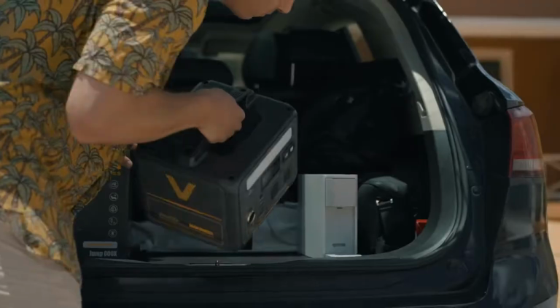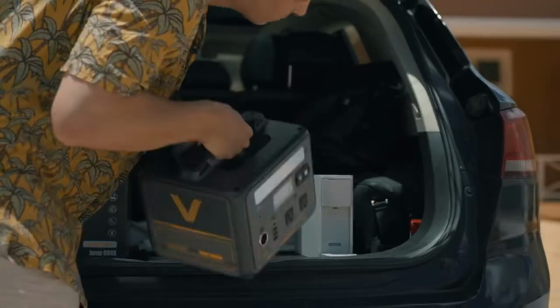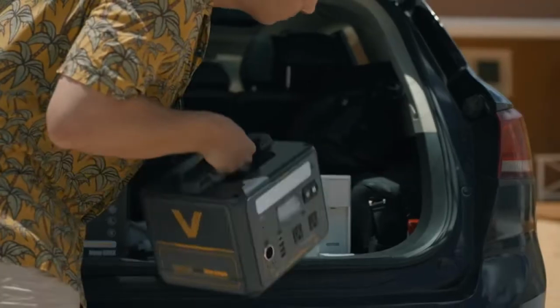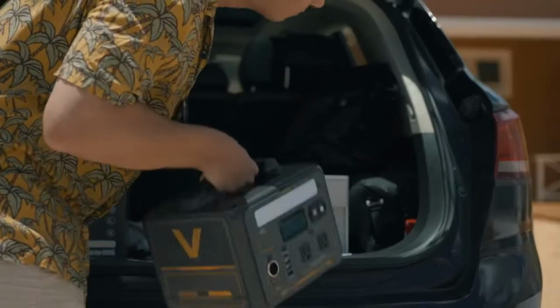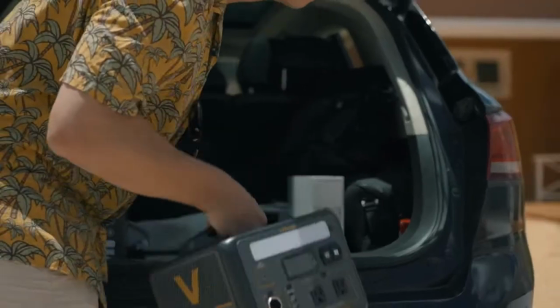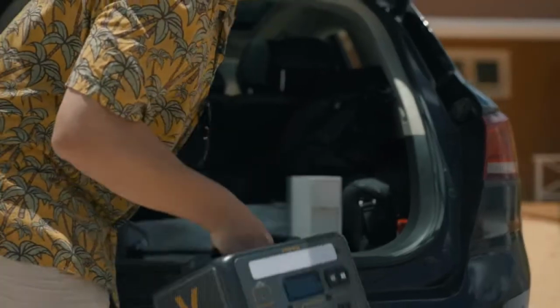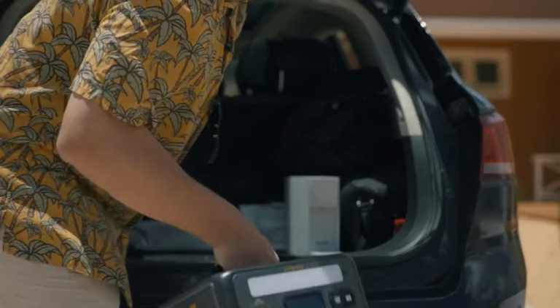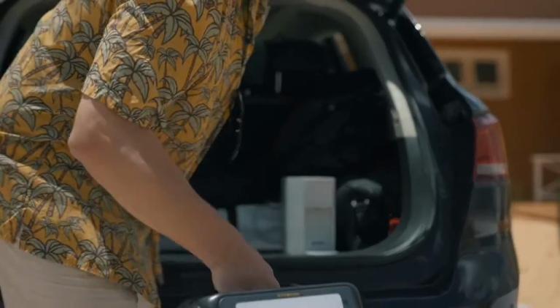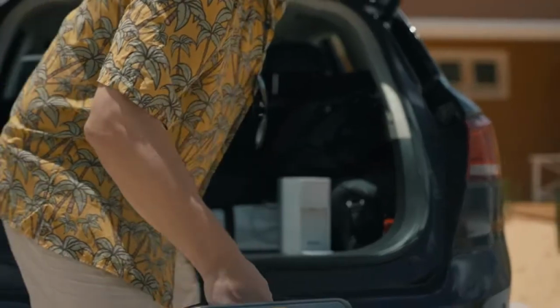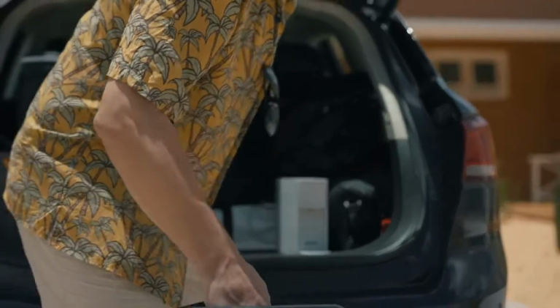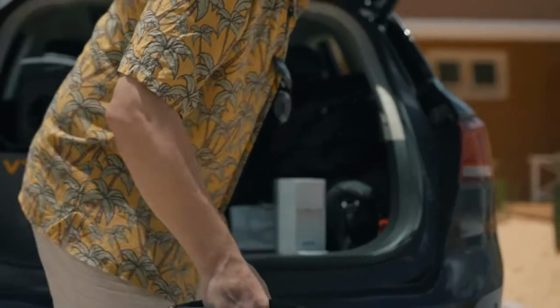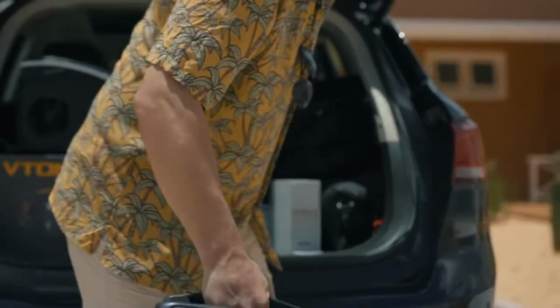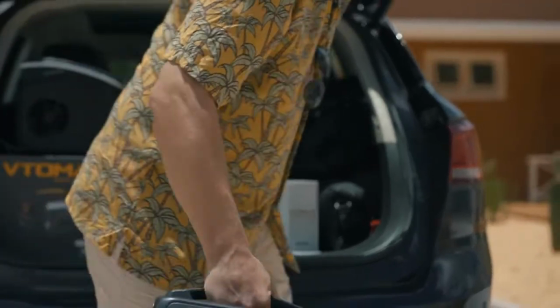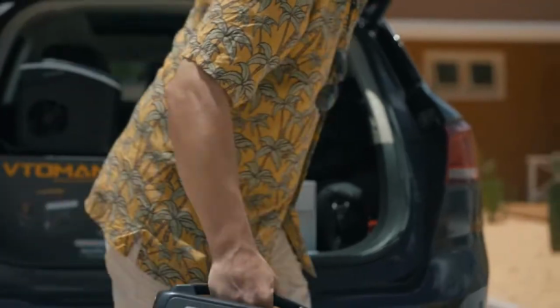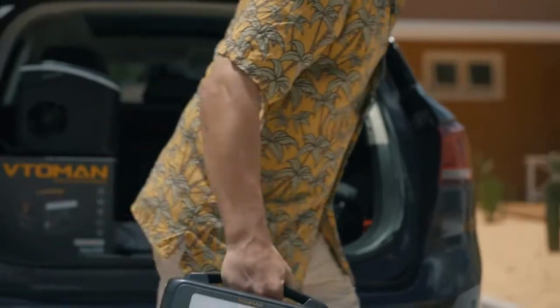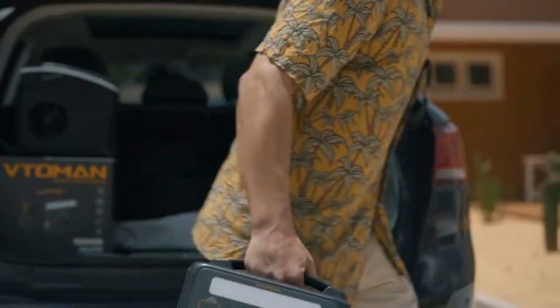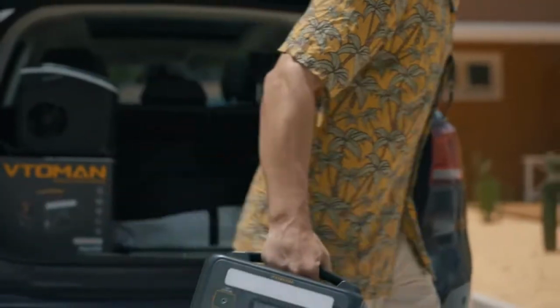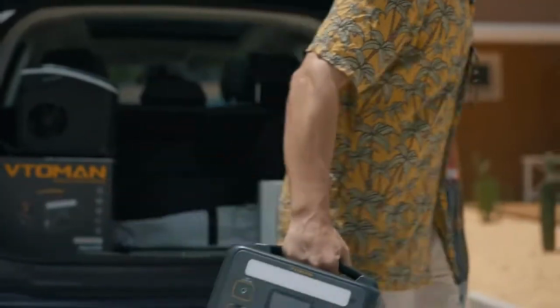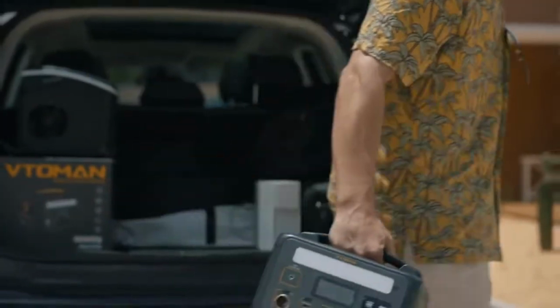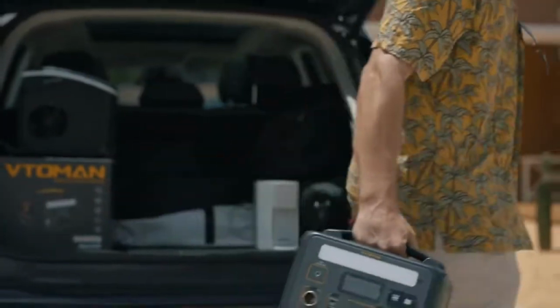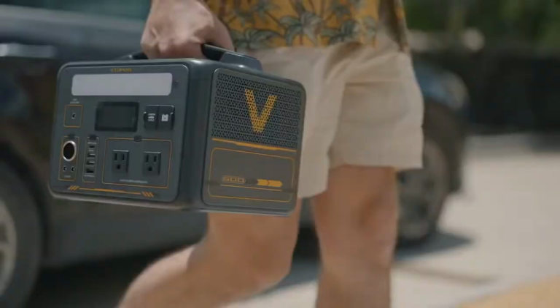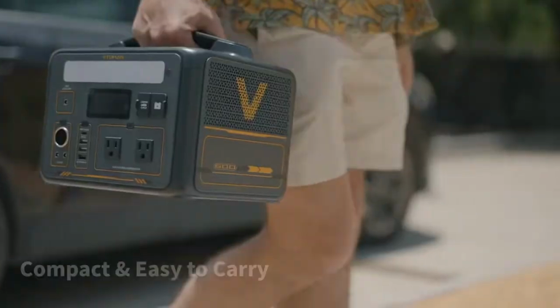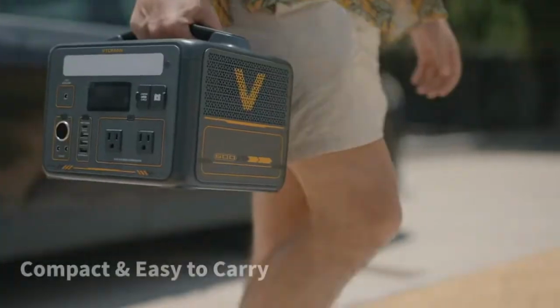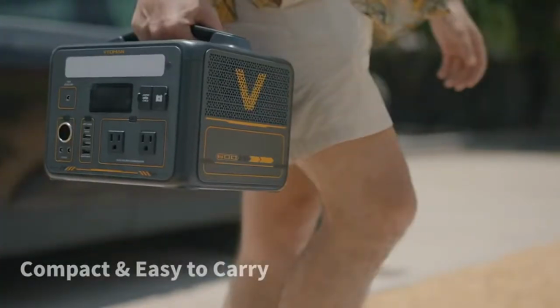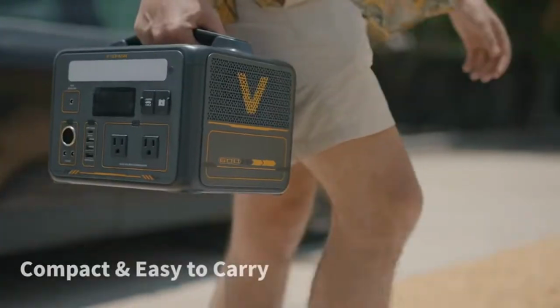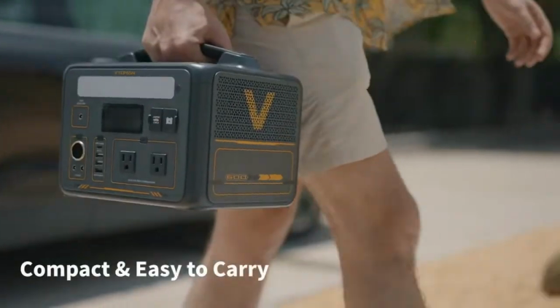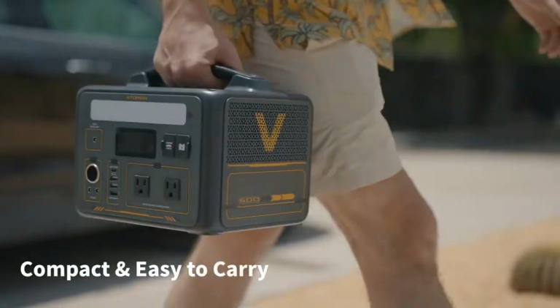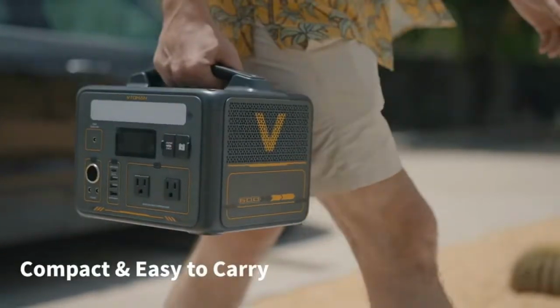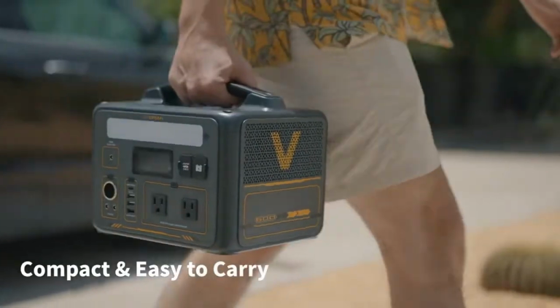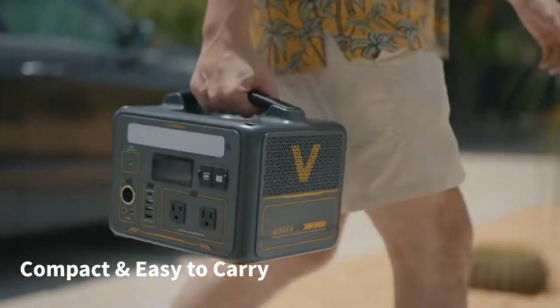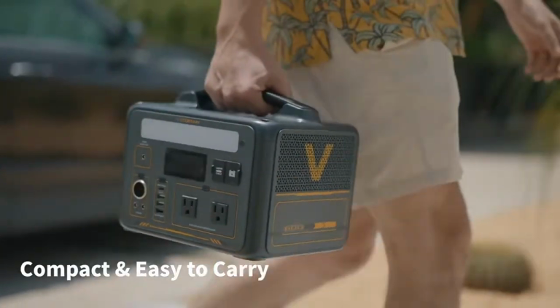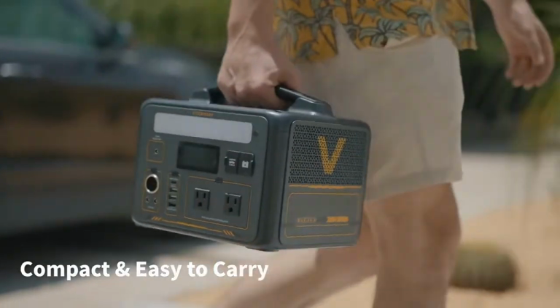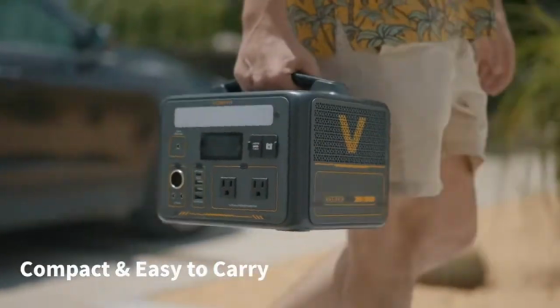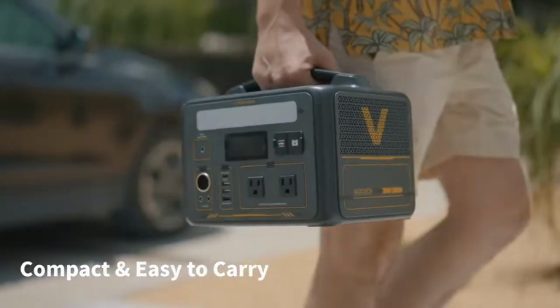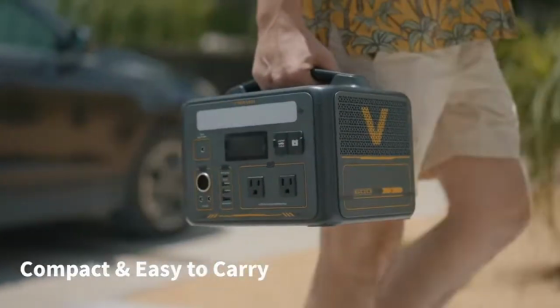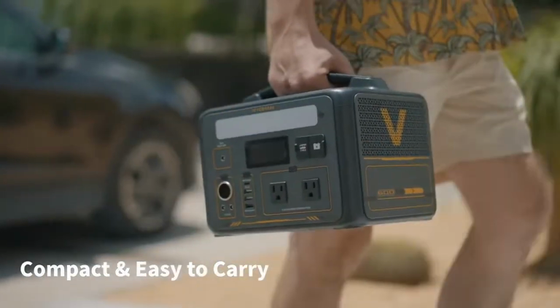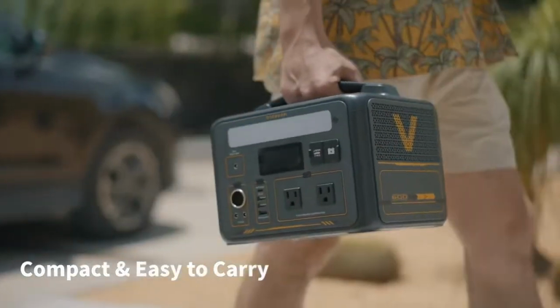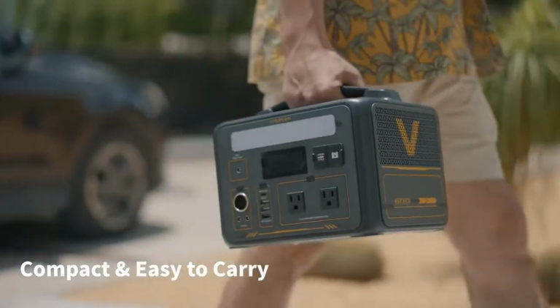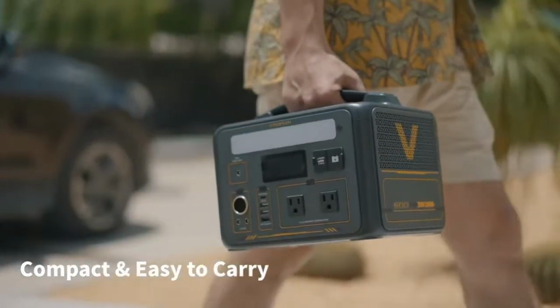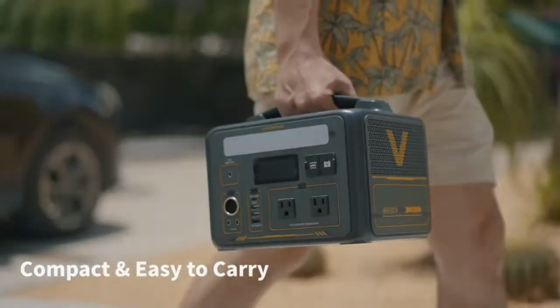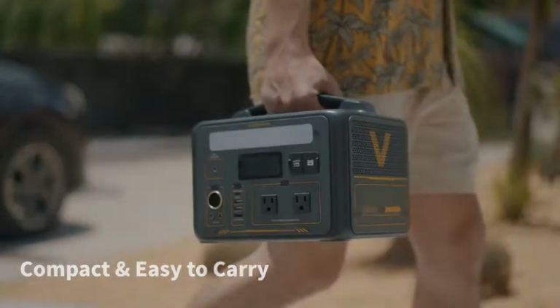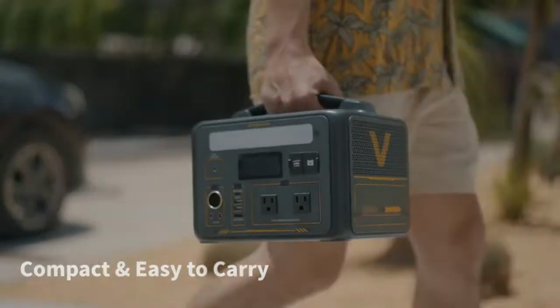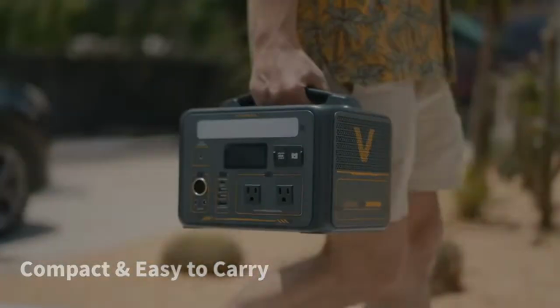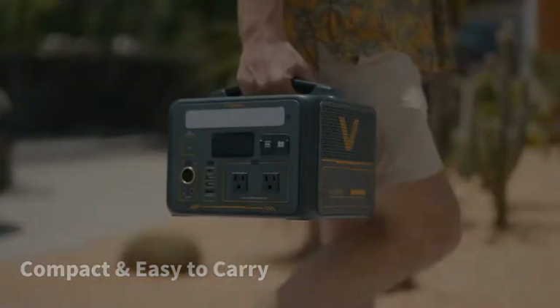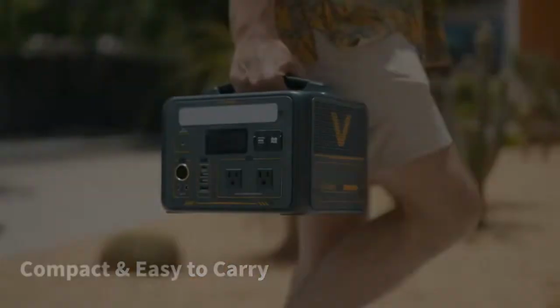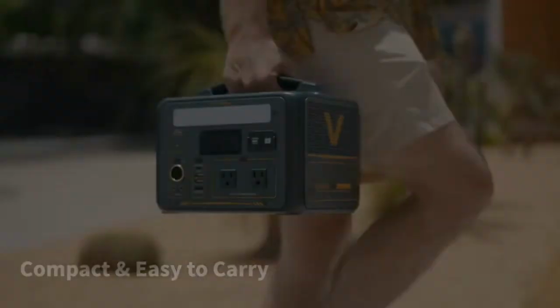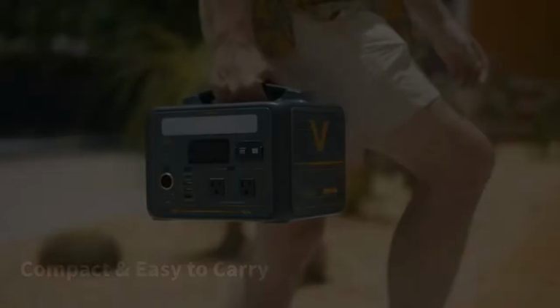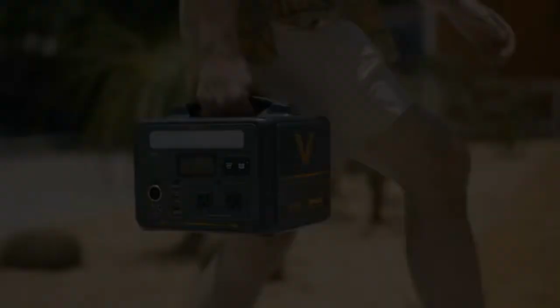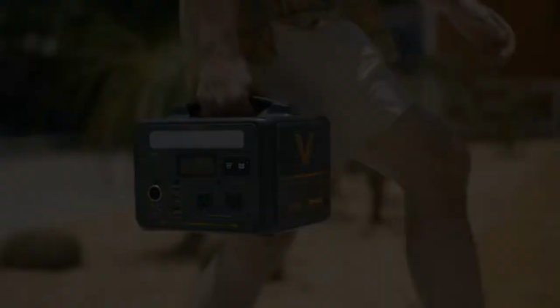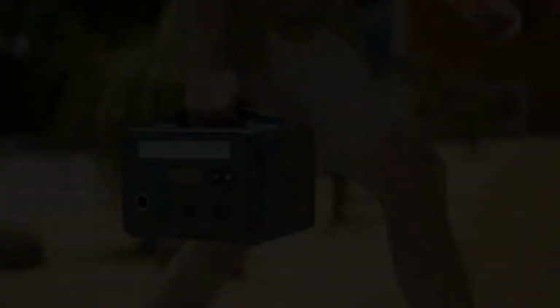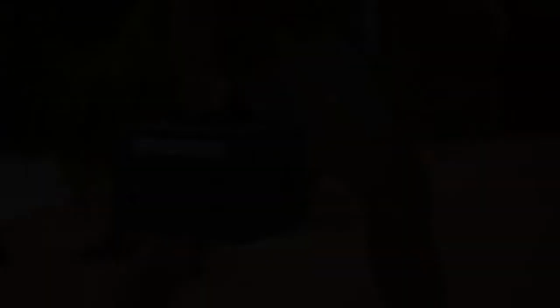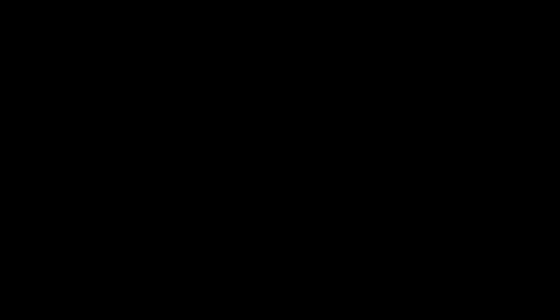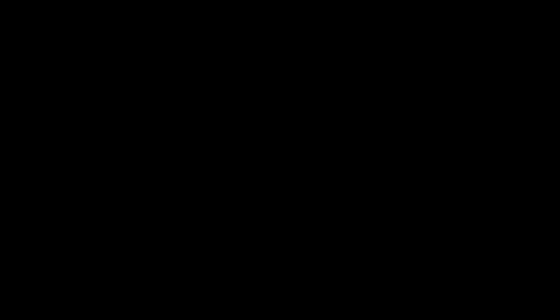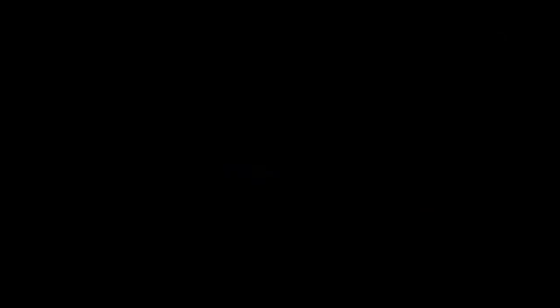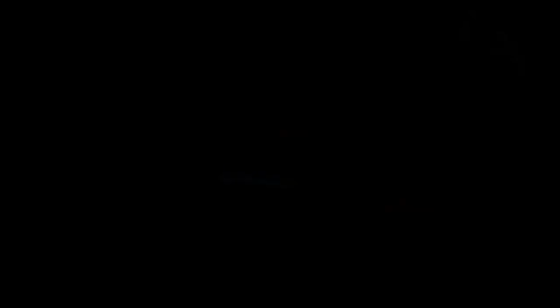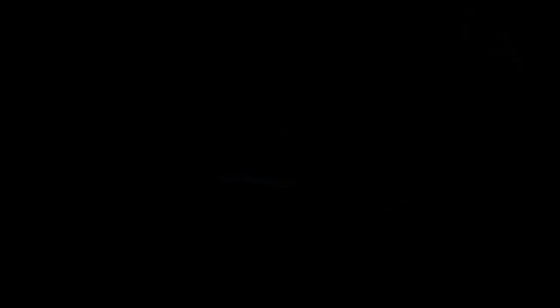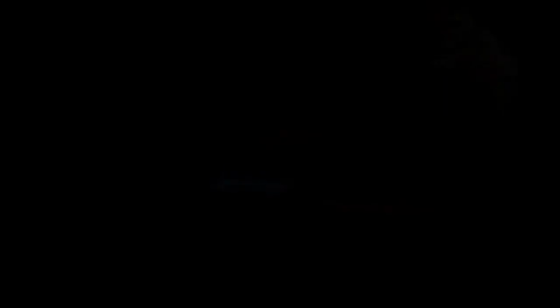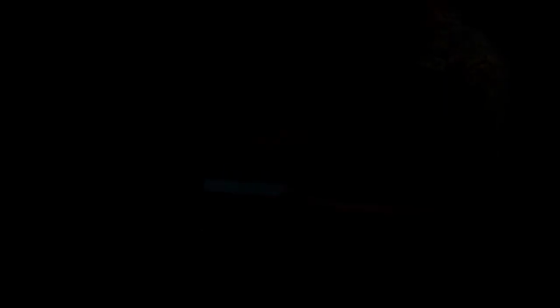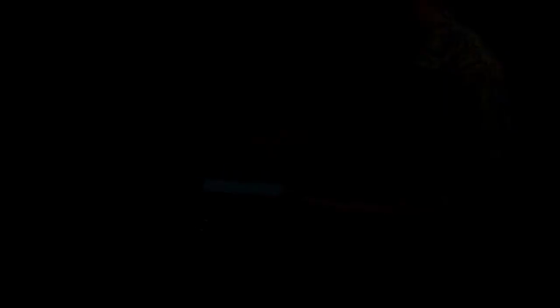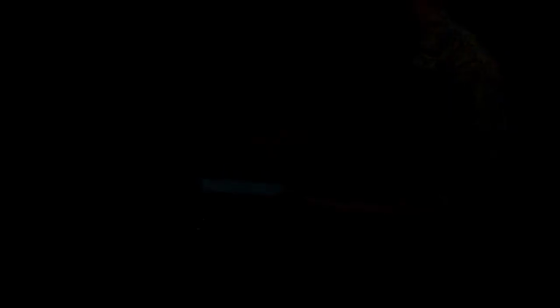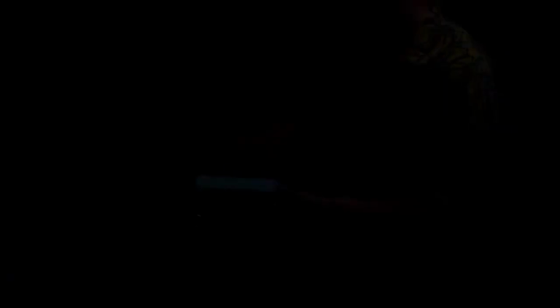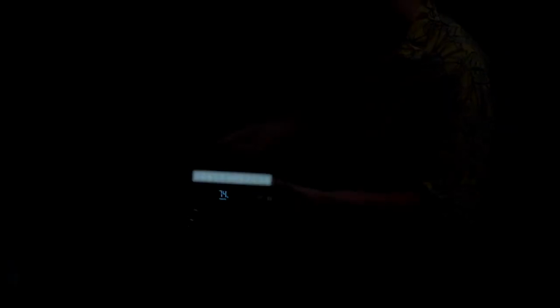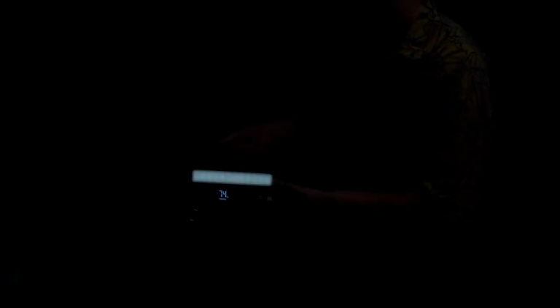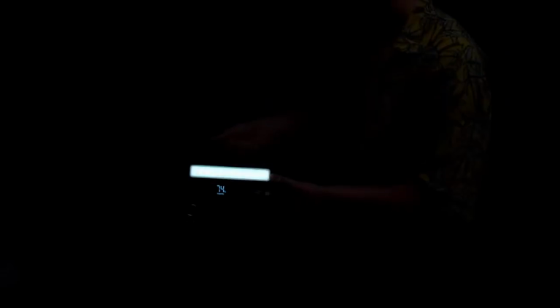It even works in extreme temps, from minus 20 degrees Celsius to 55 degrees Celsius, so it's truly a year-round companion.